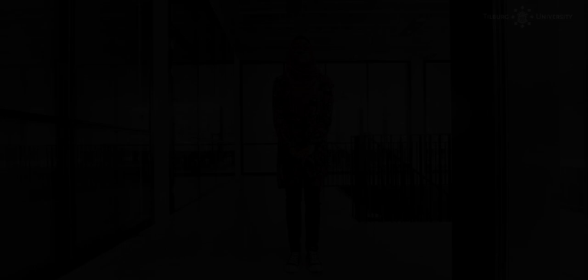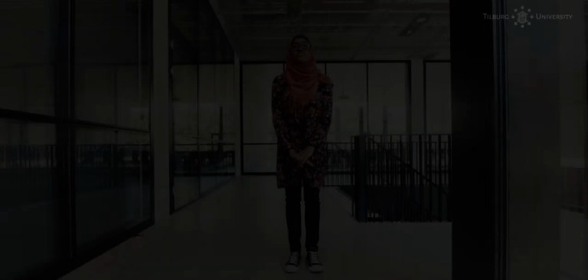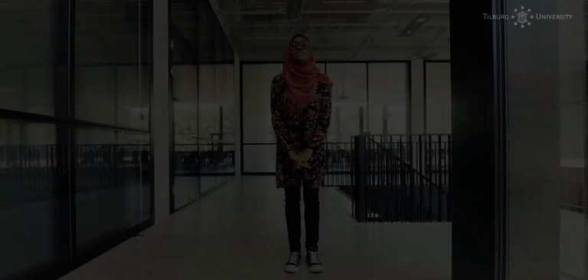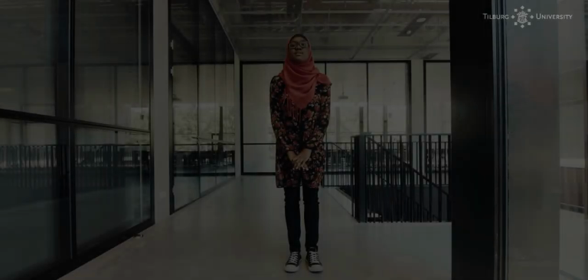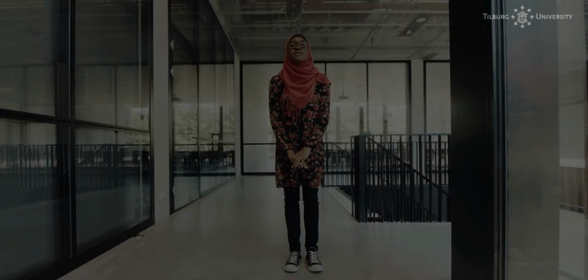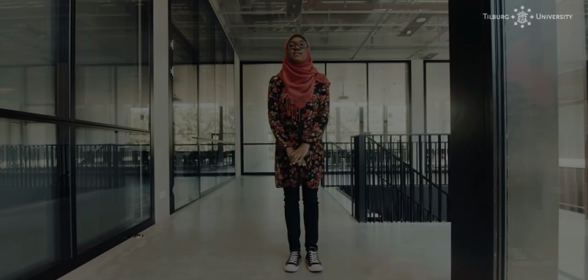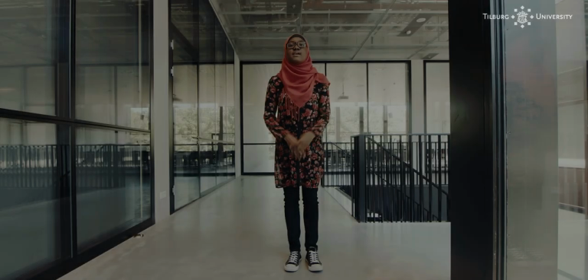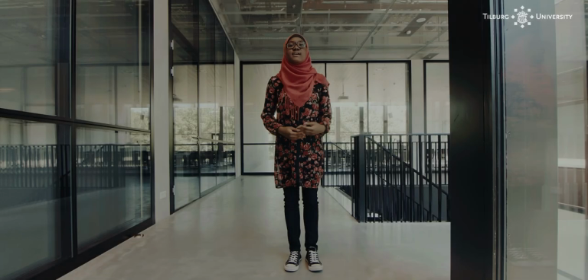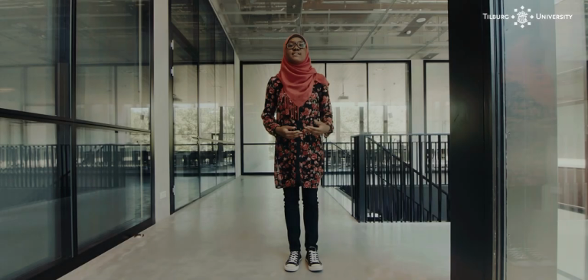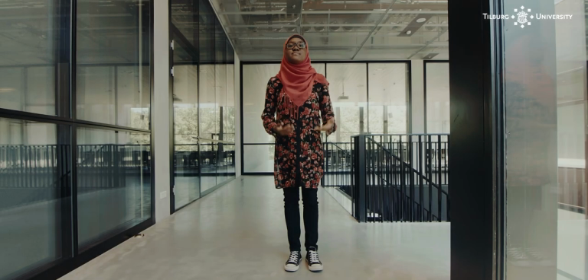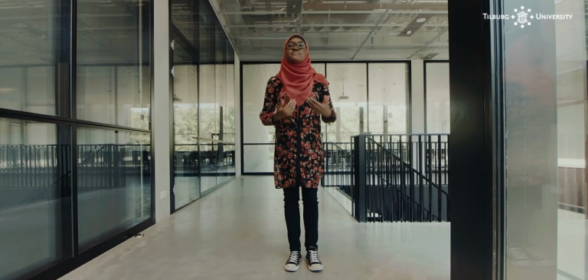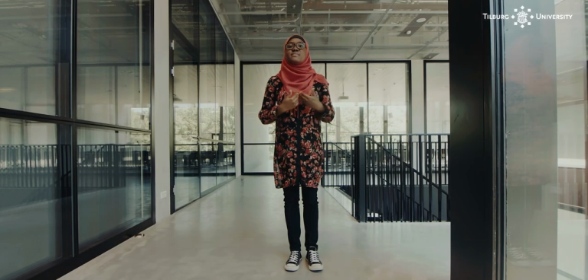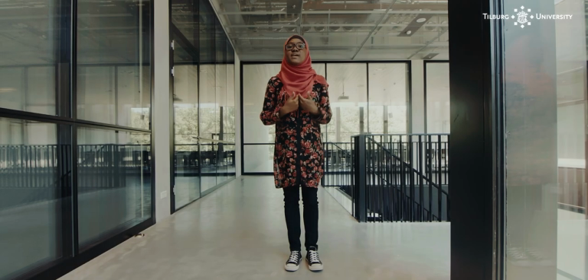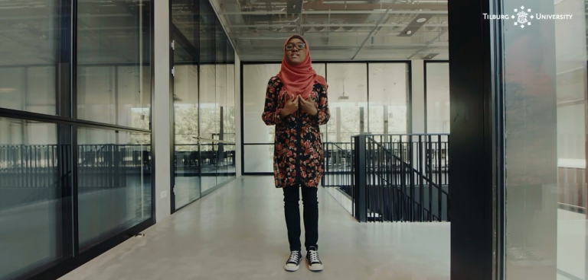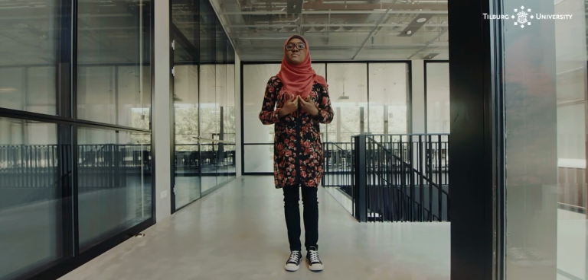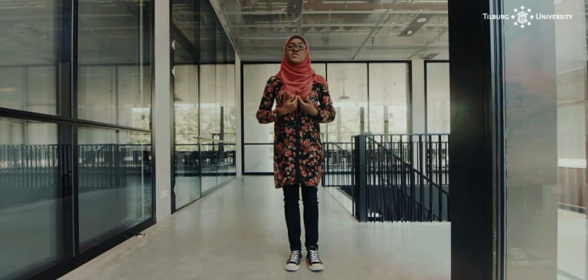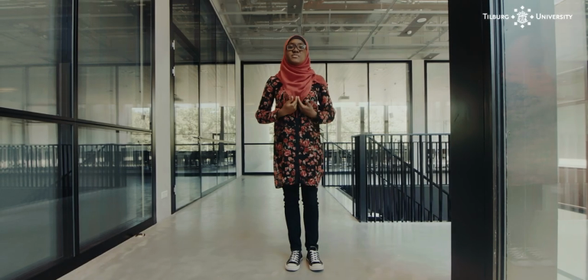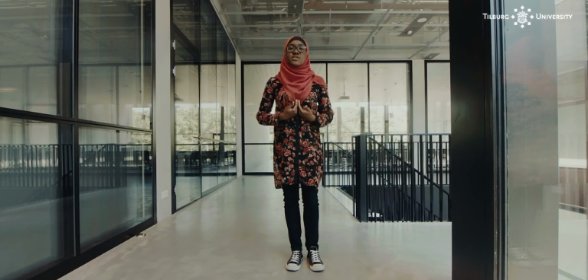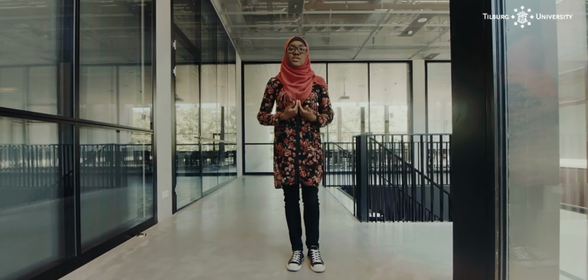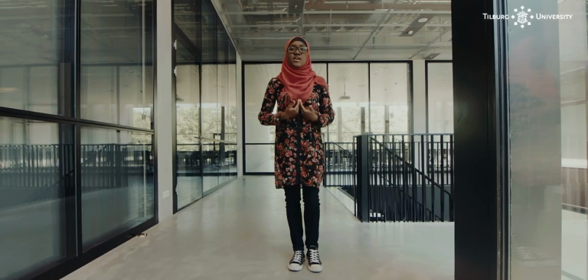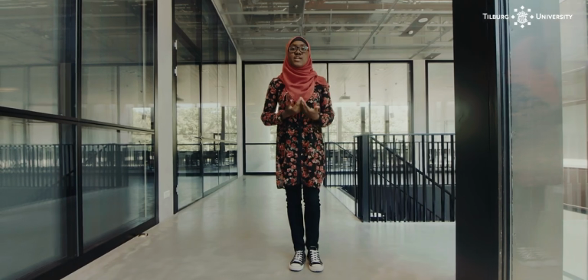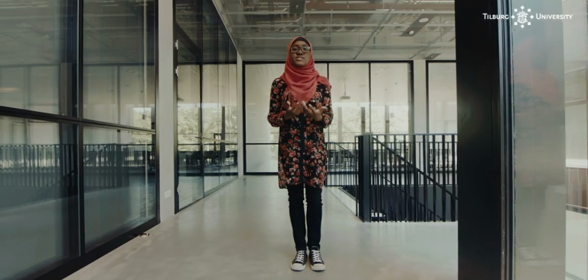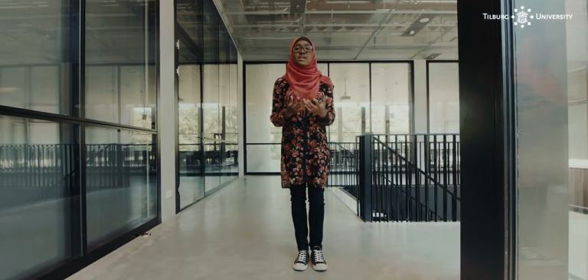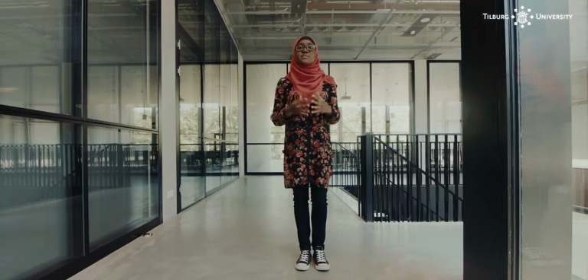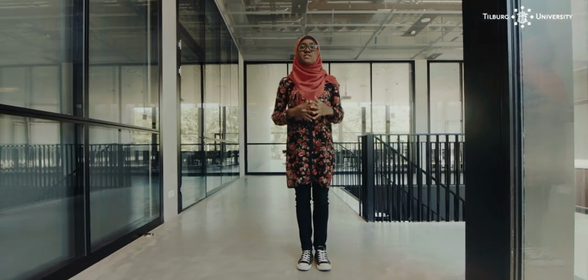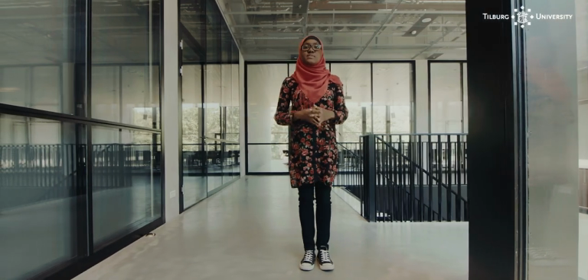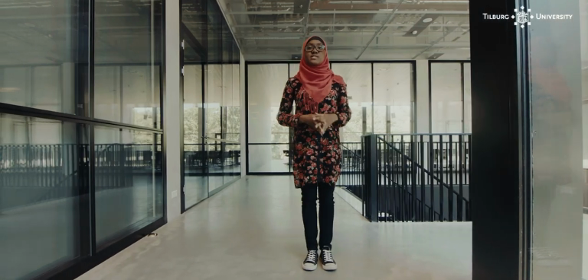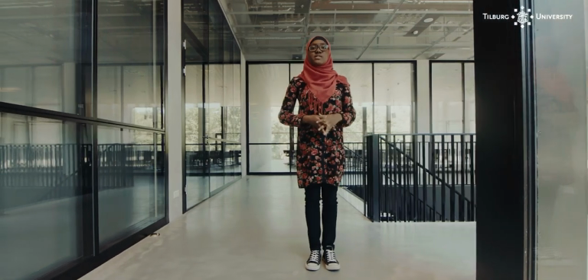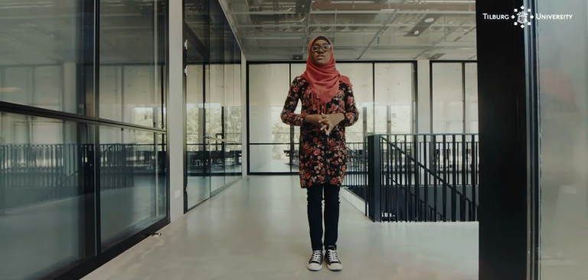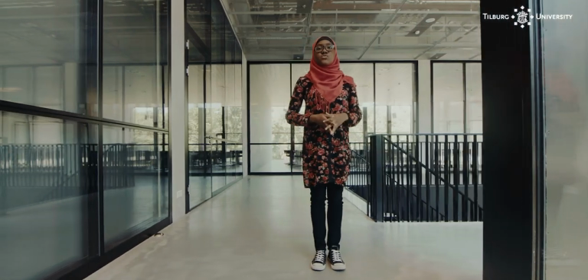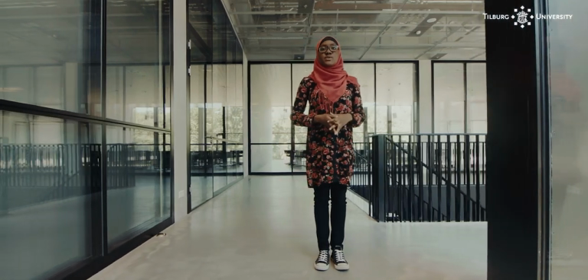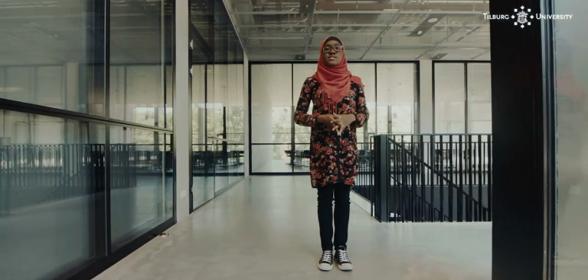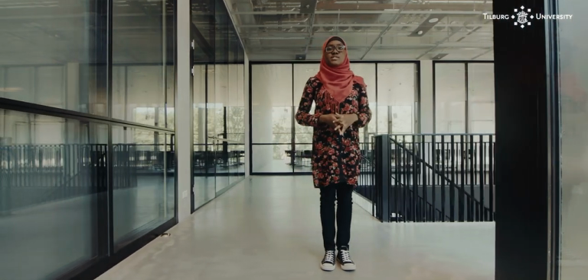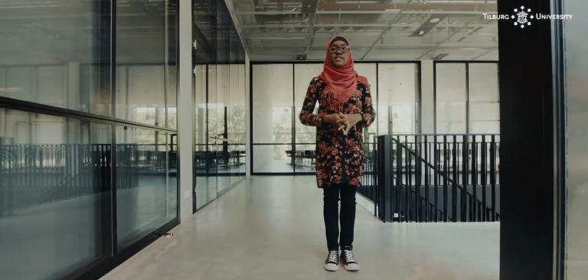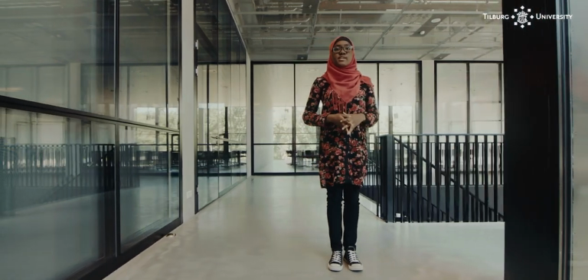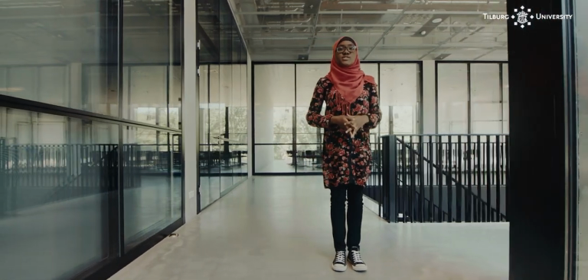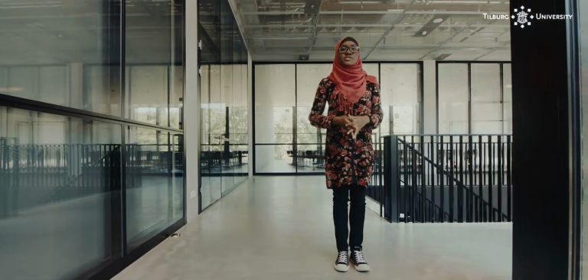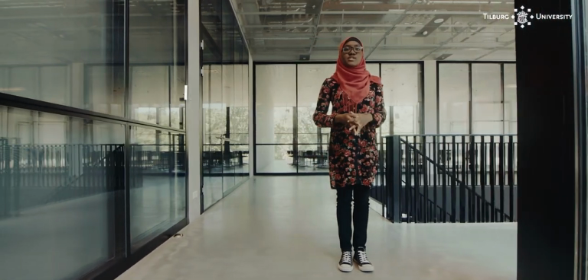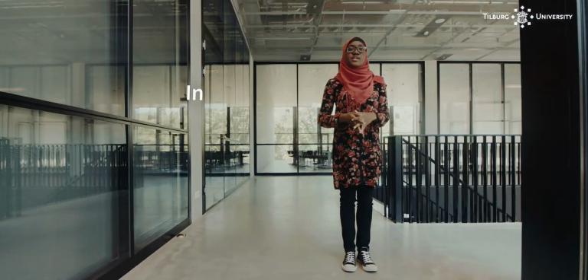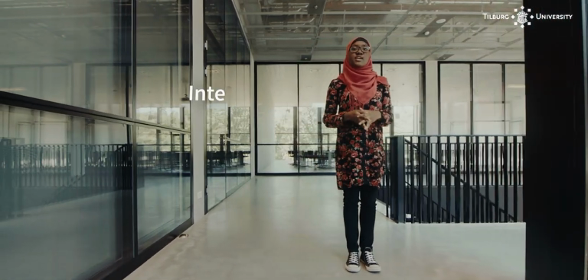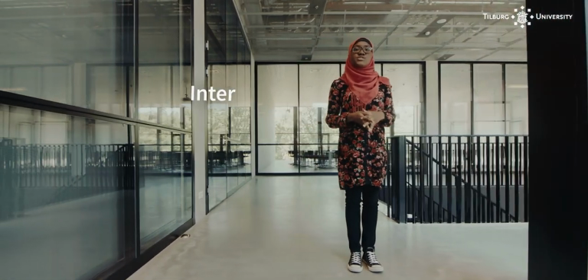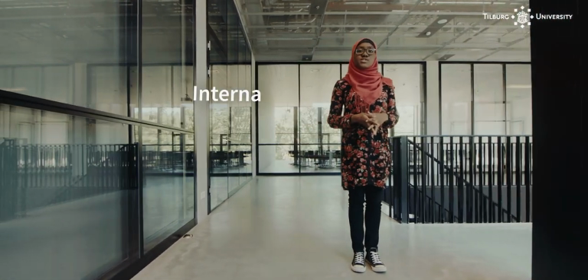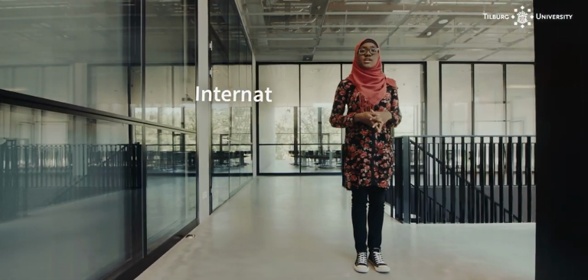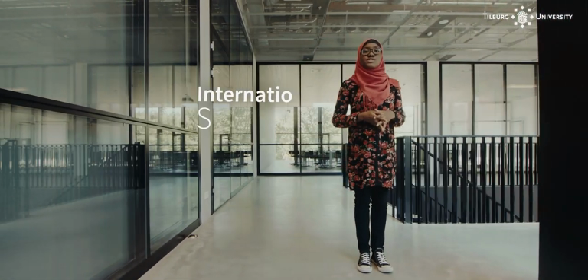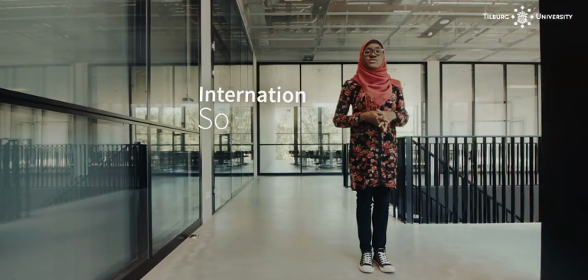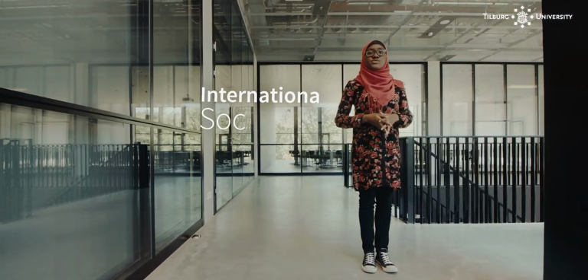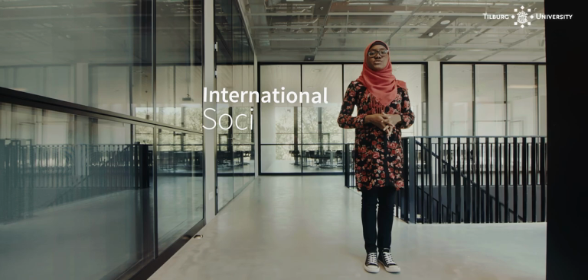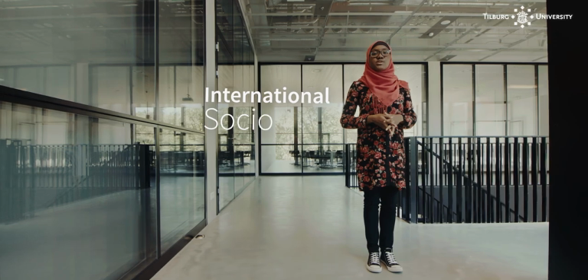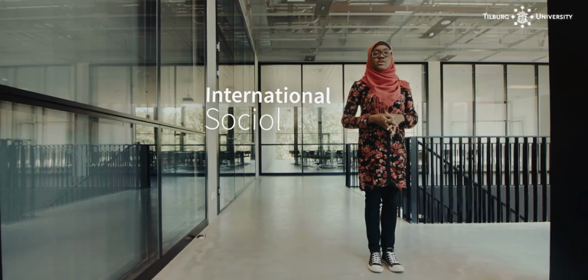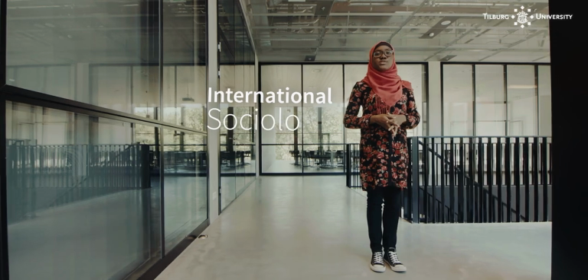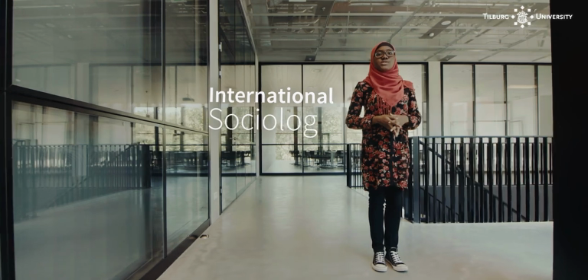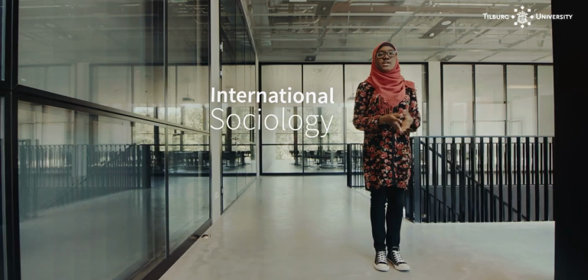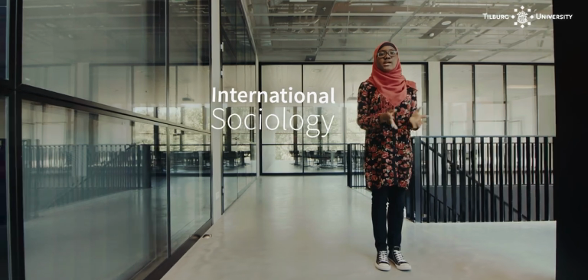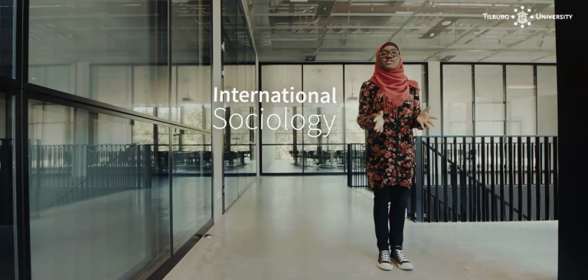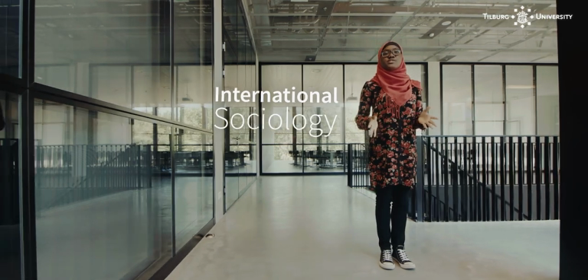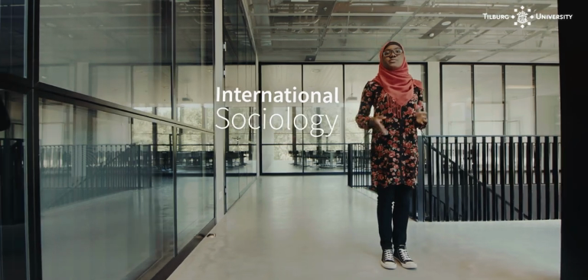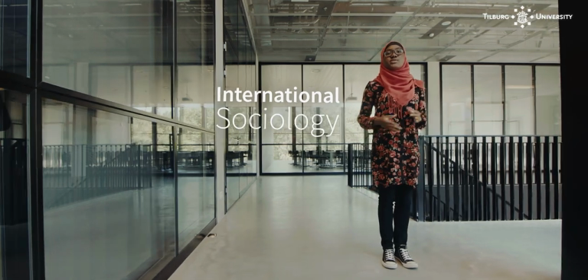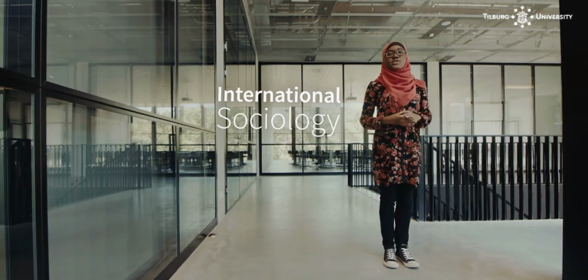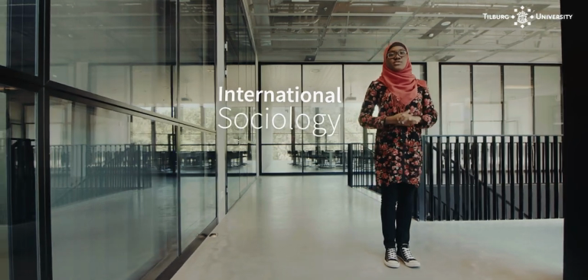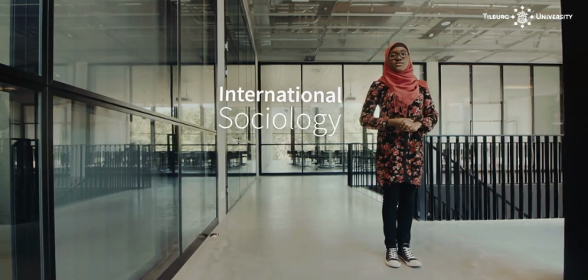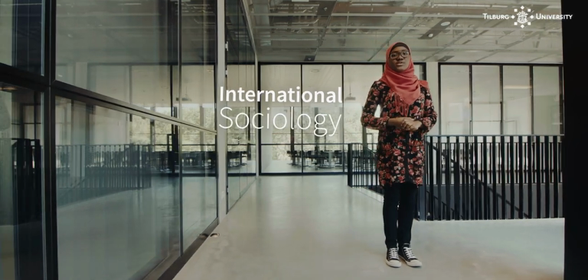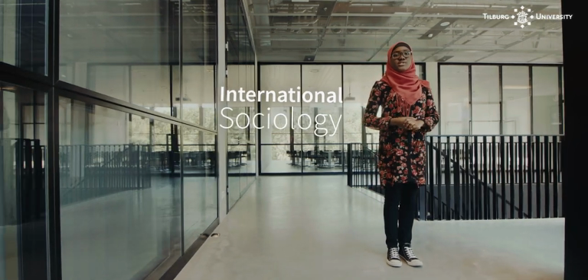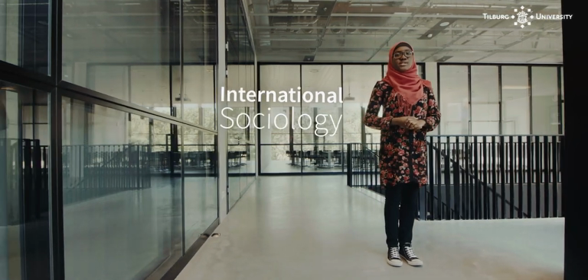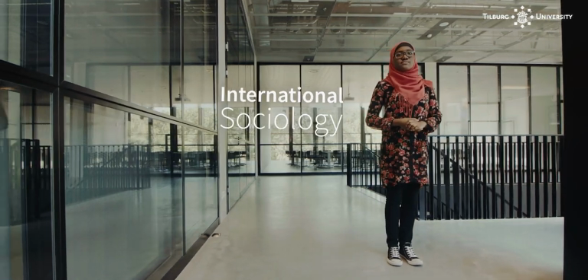Hi, my name is Minar and today I'm going to be telling you what it's like to study International Sociology at Tilburg University.